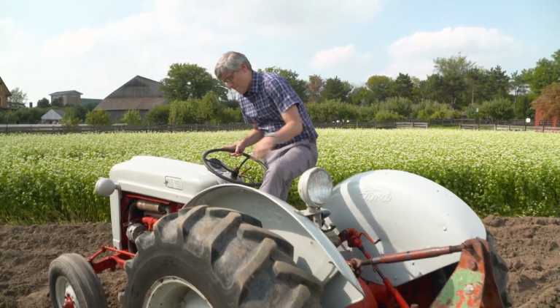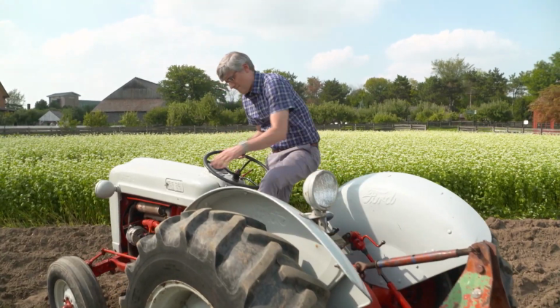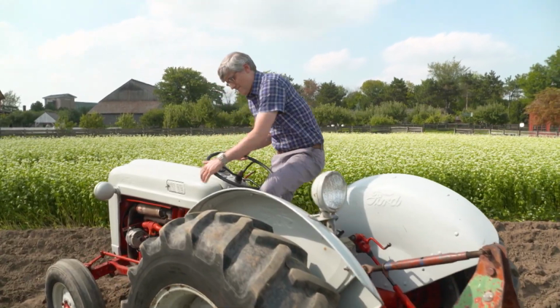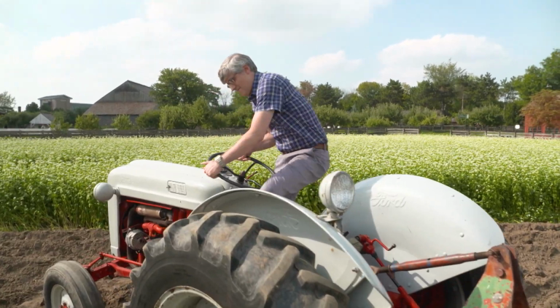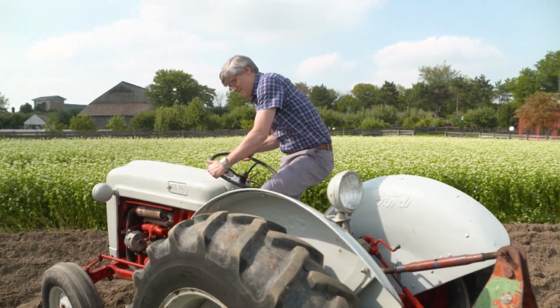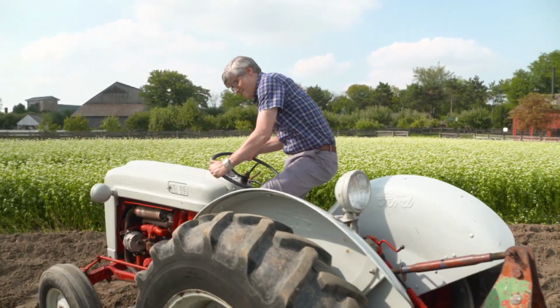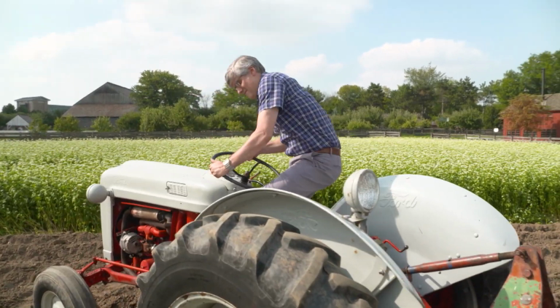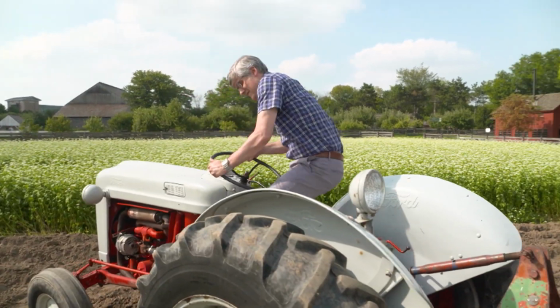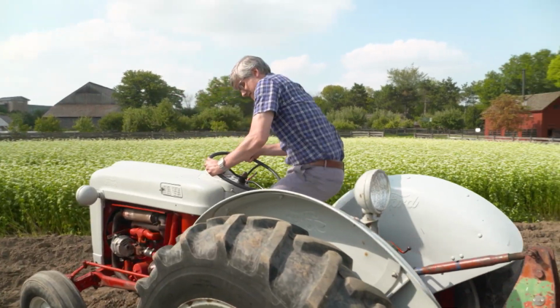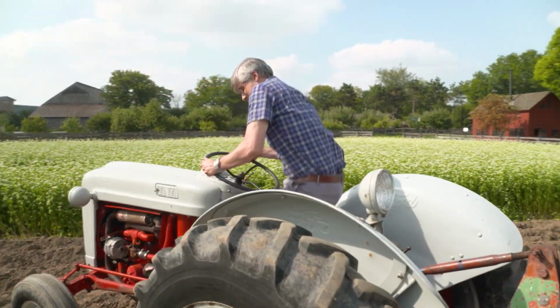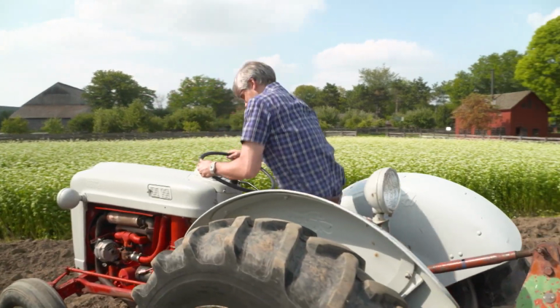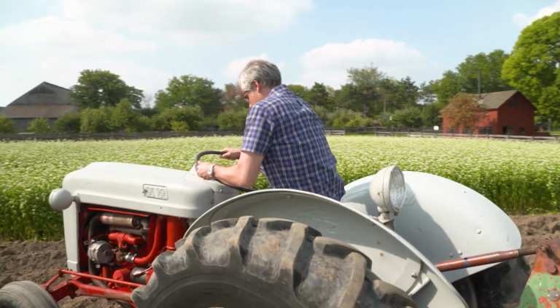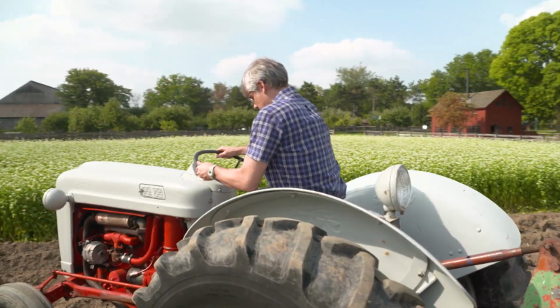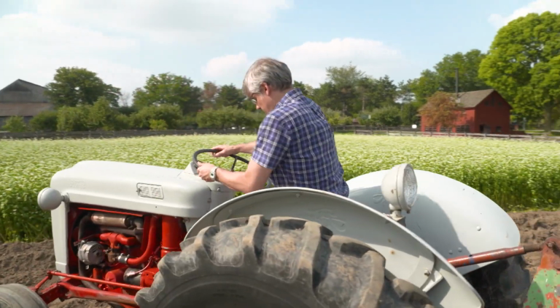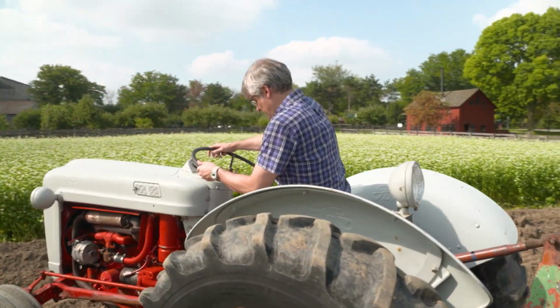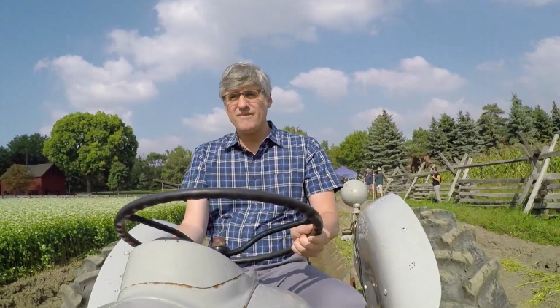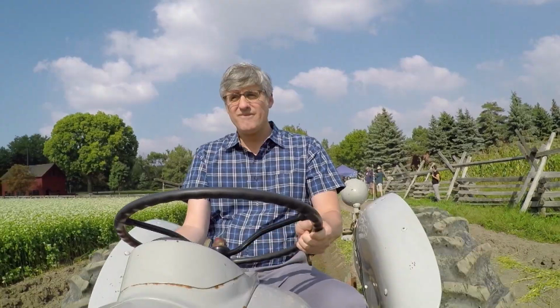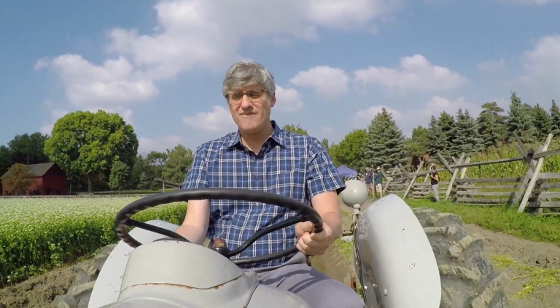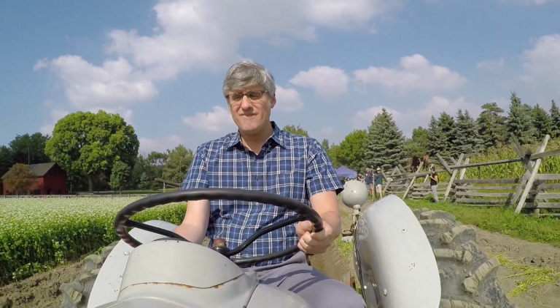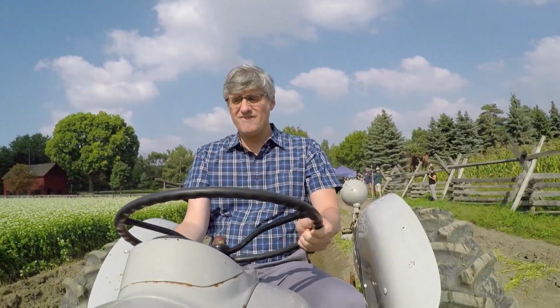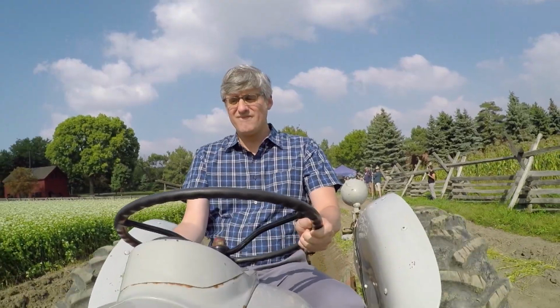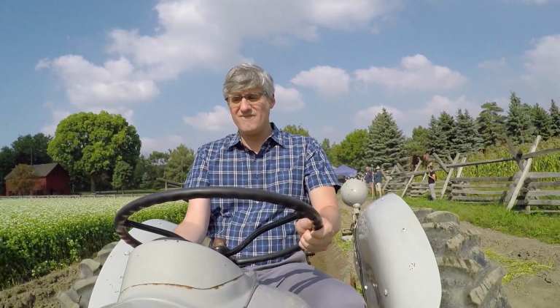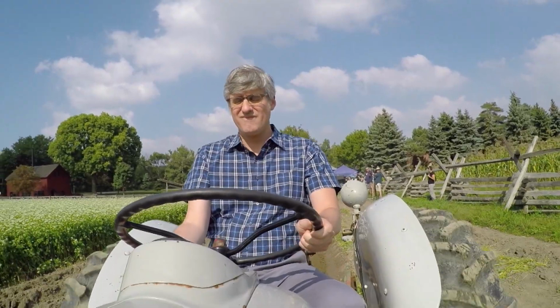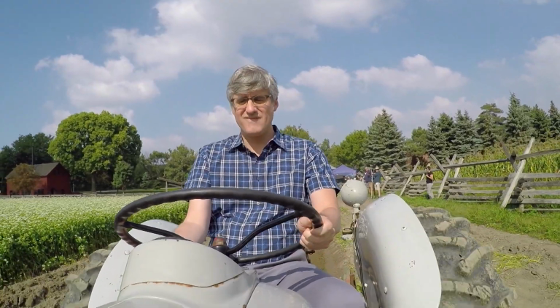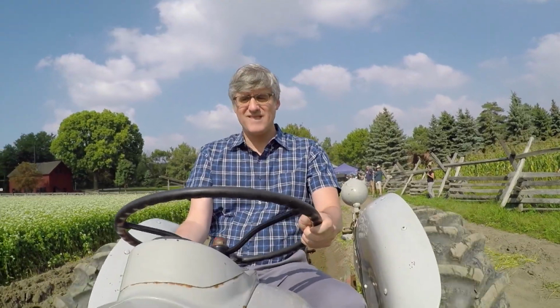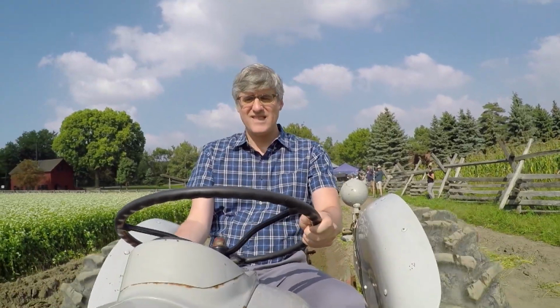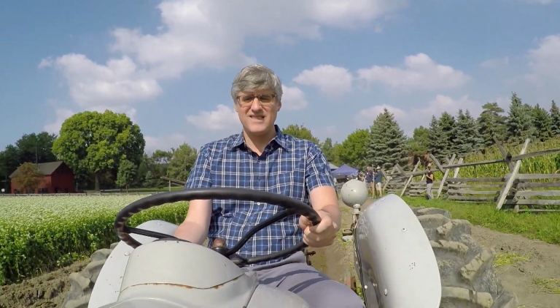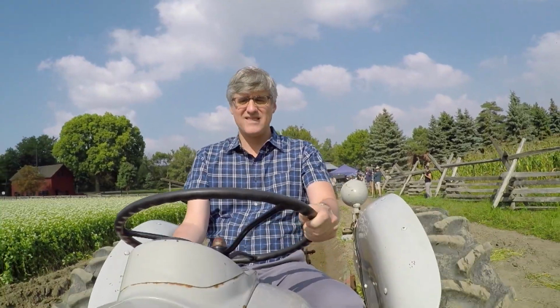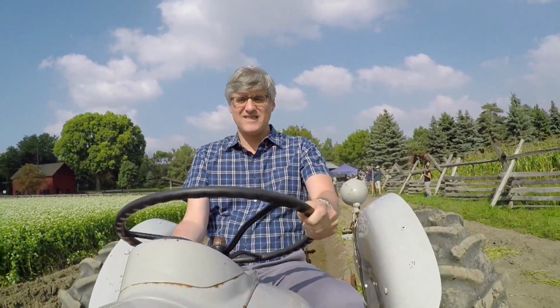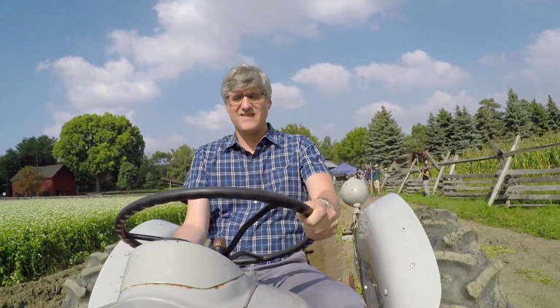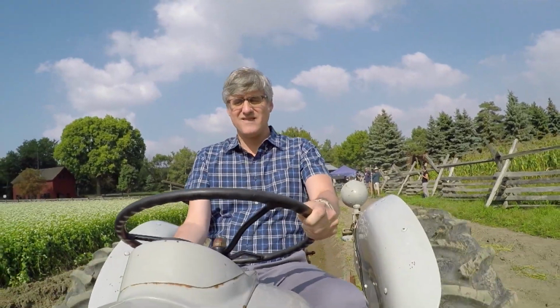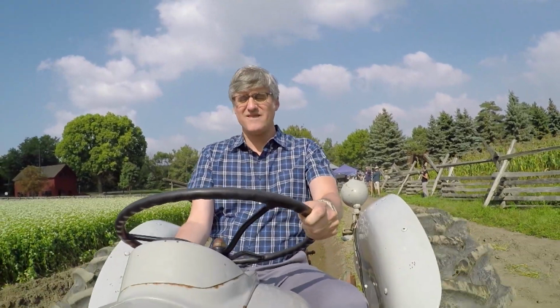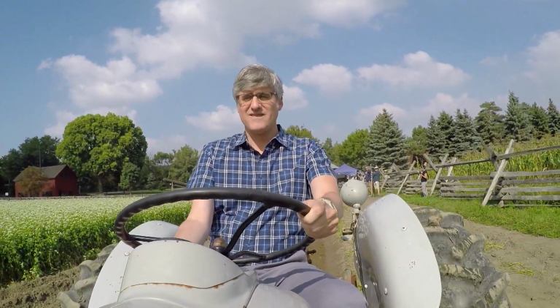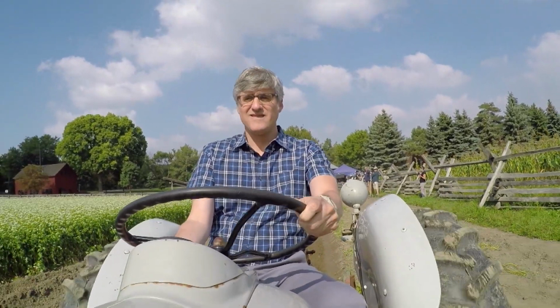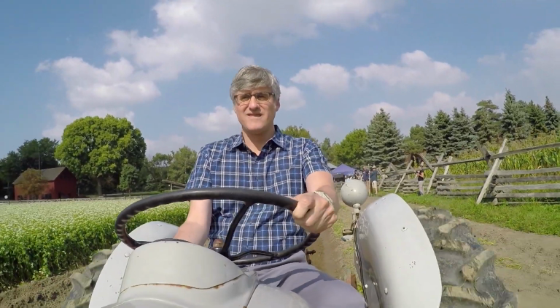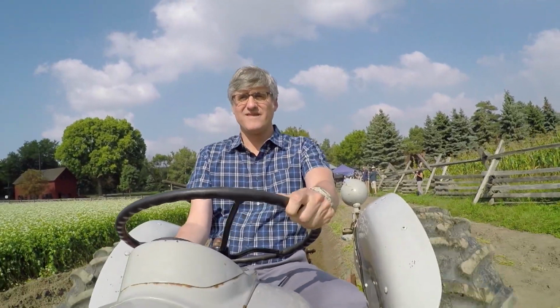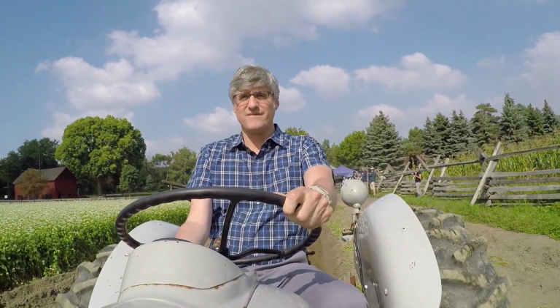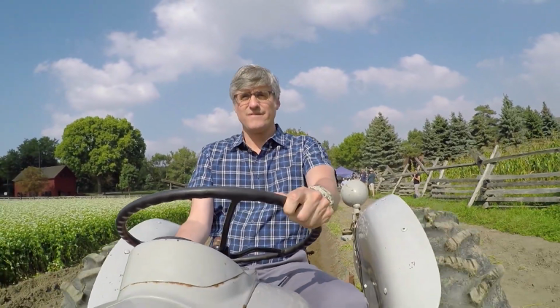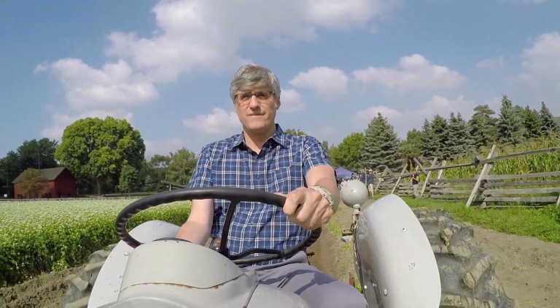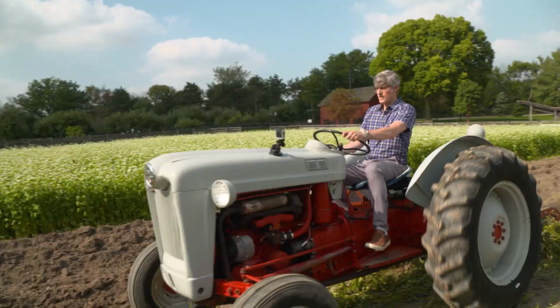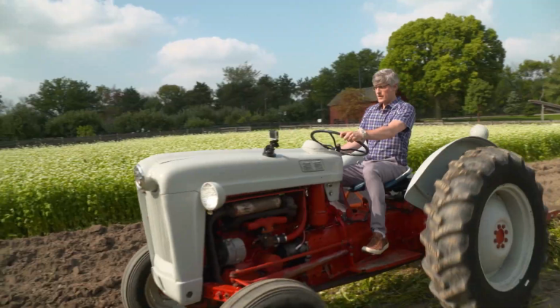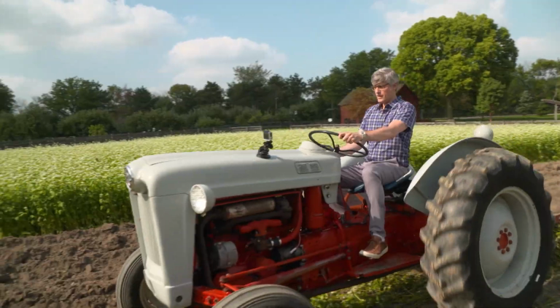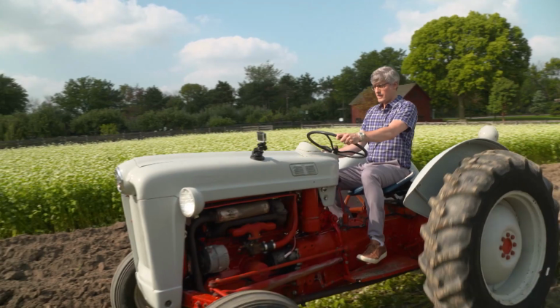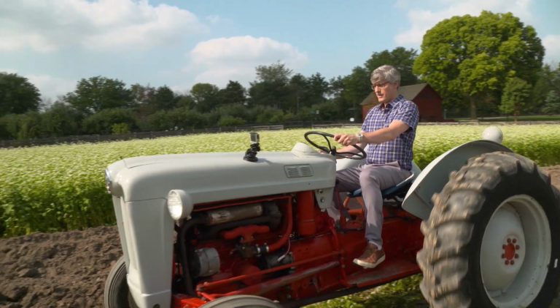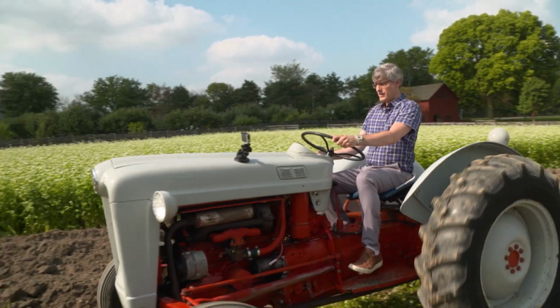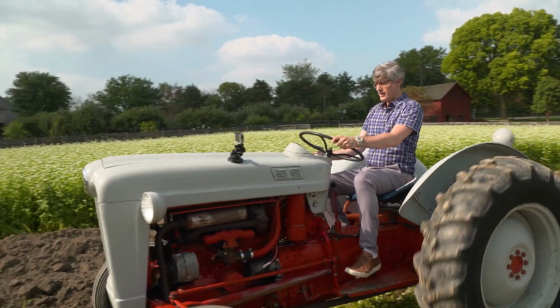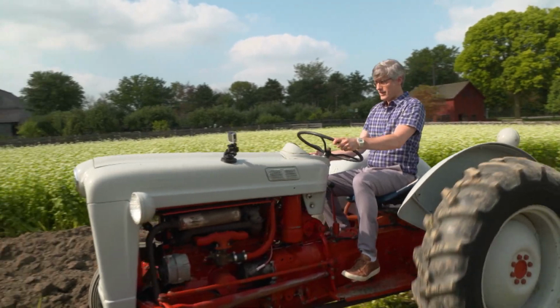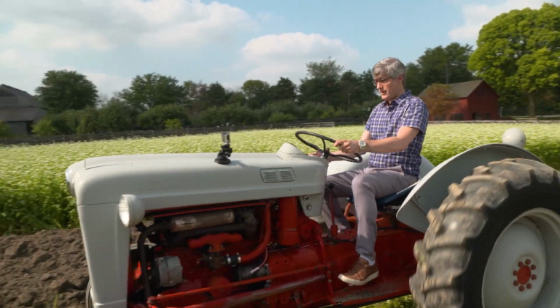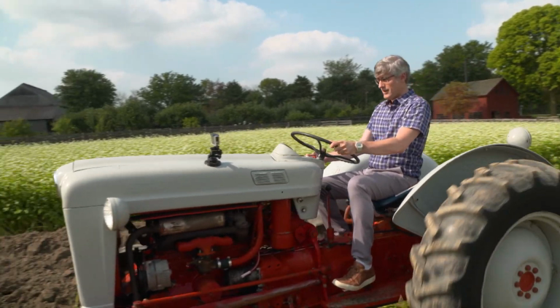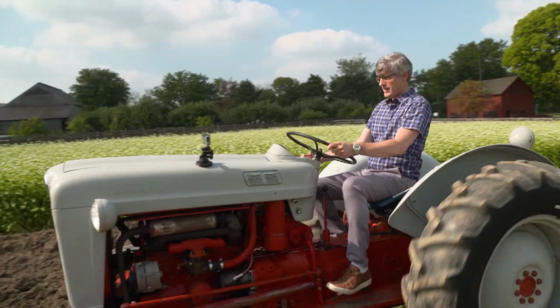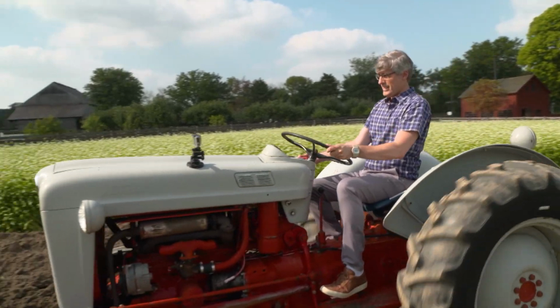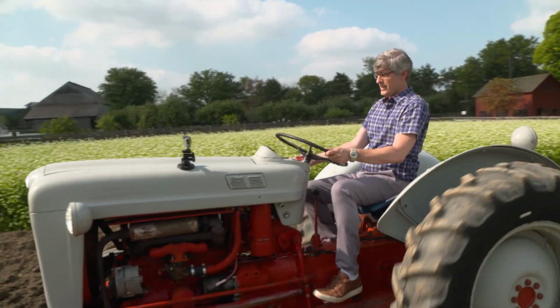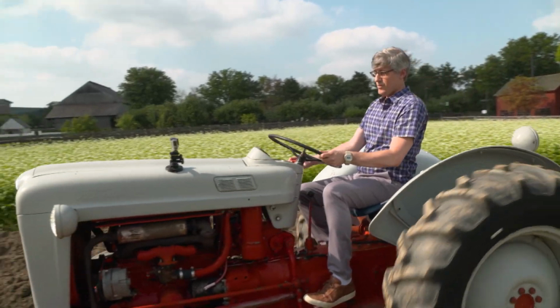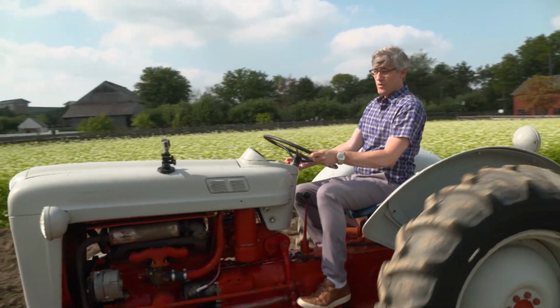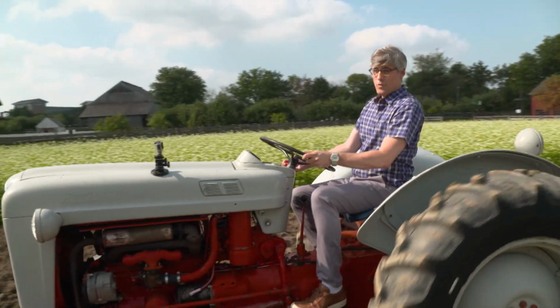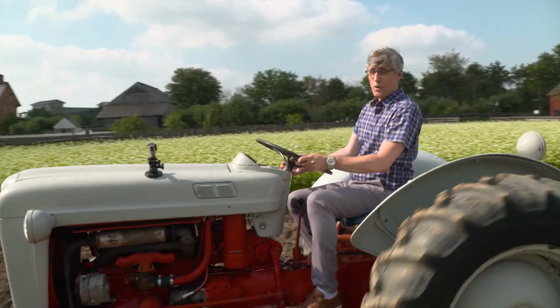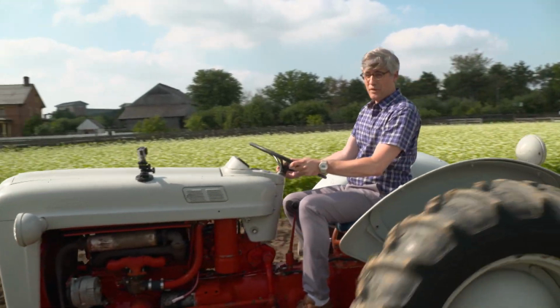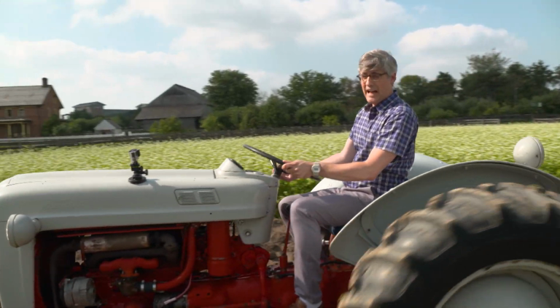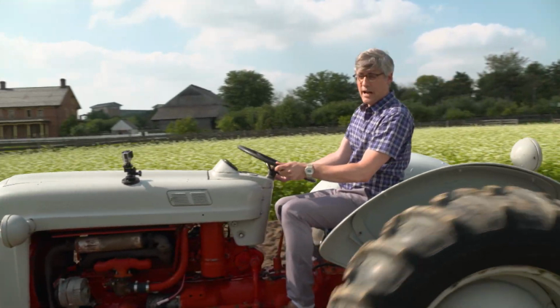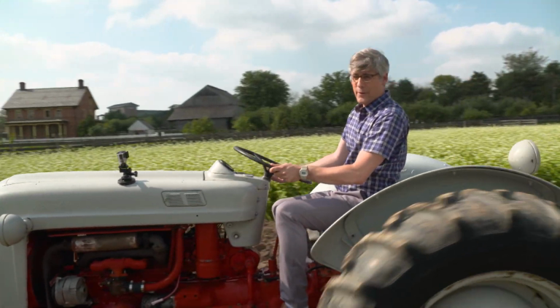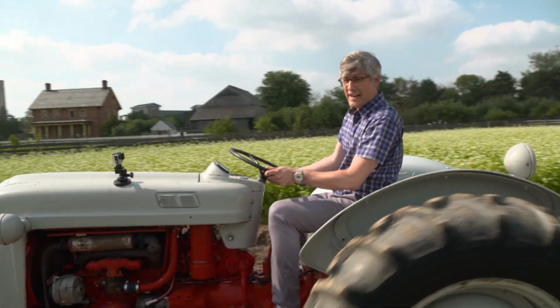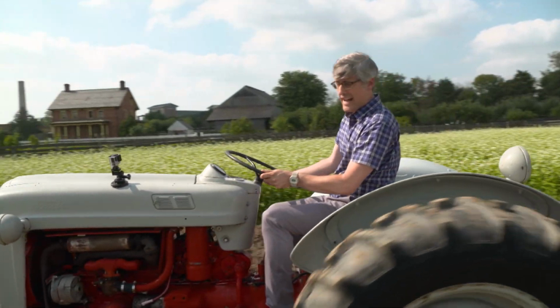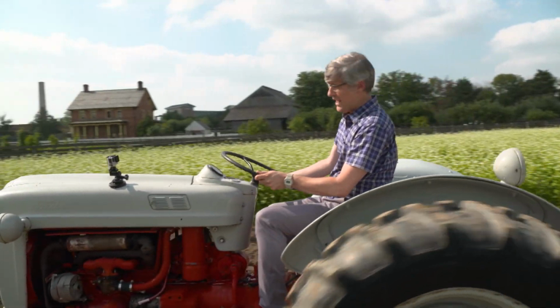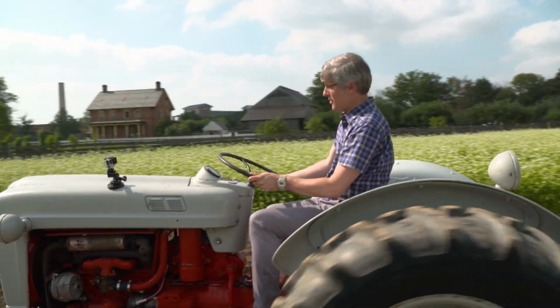After a little instruction, I was off to live my own green acres dream. All right, we're plowing now.